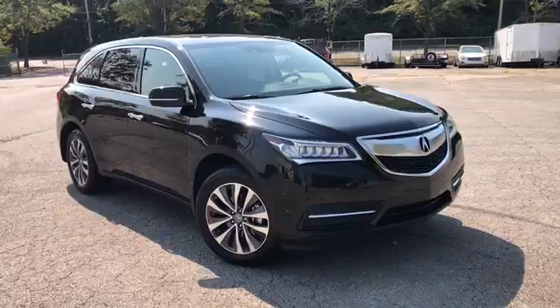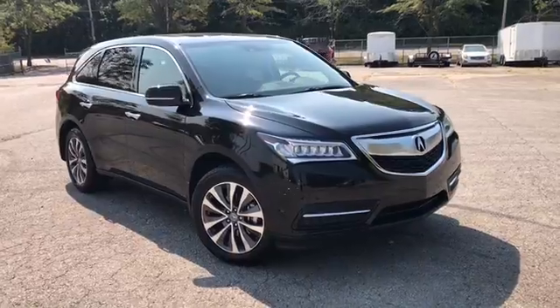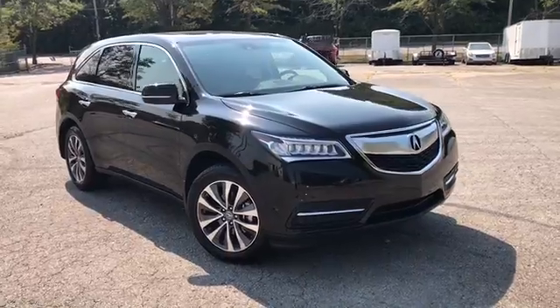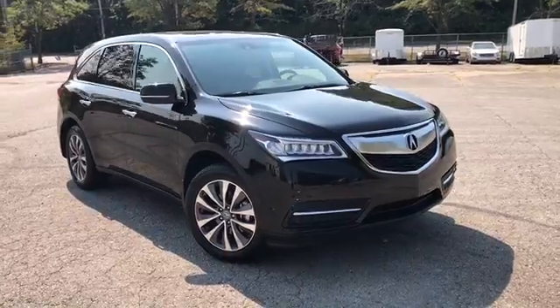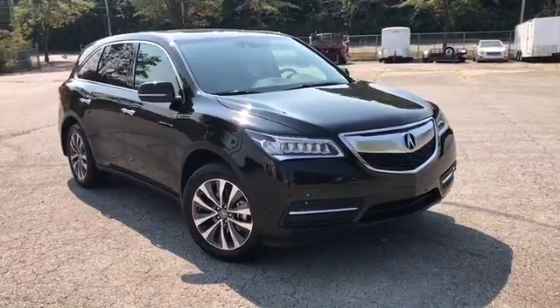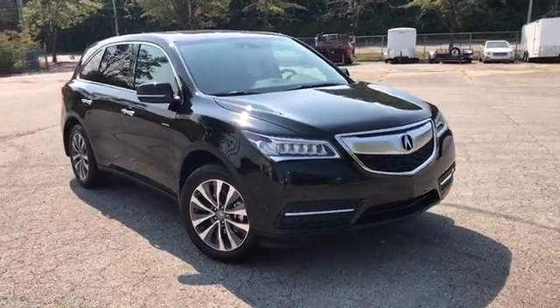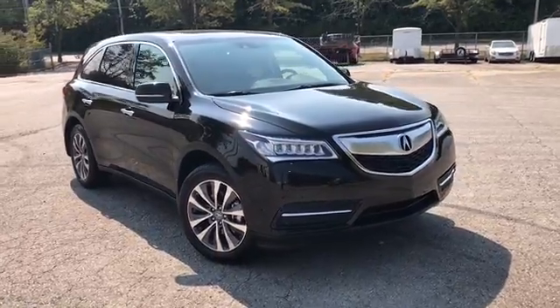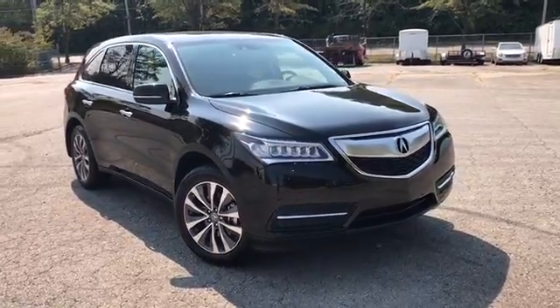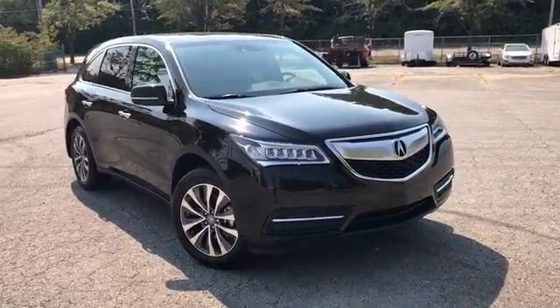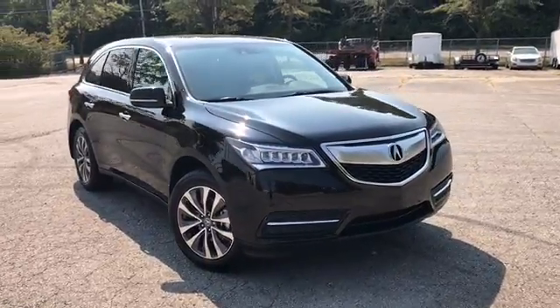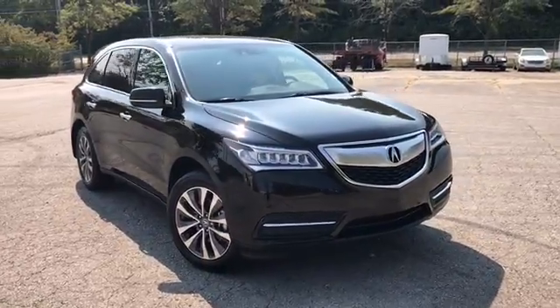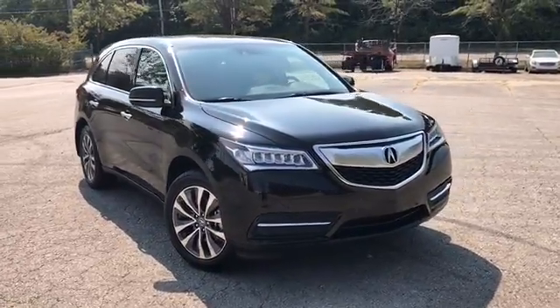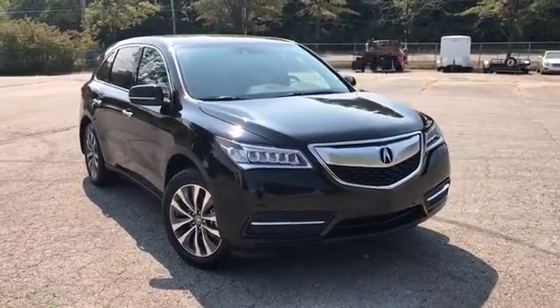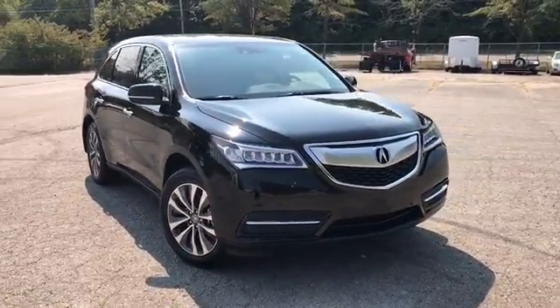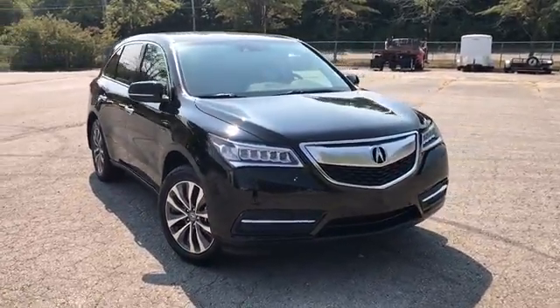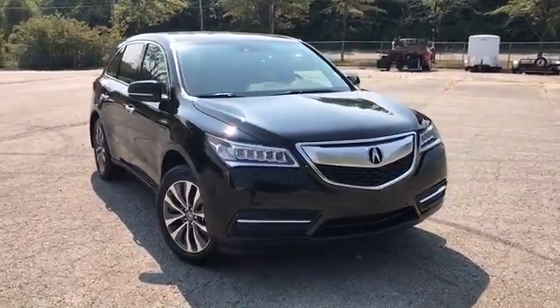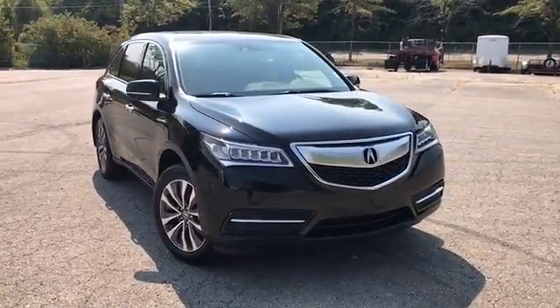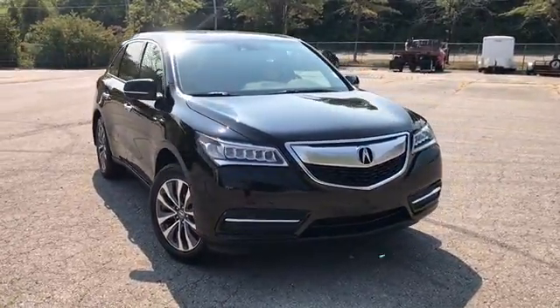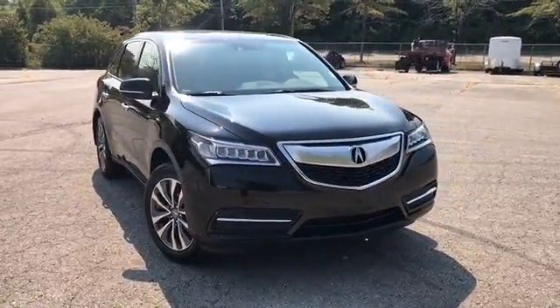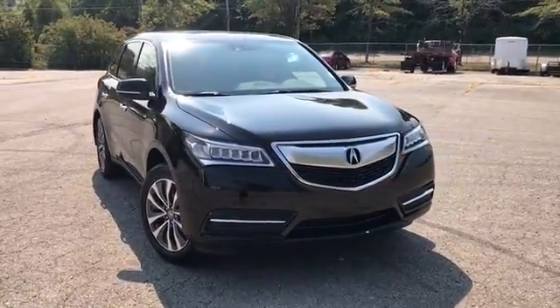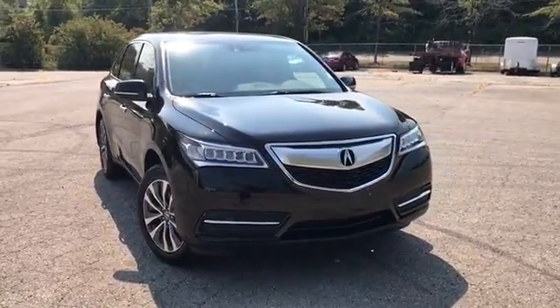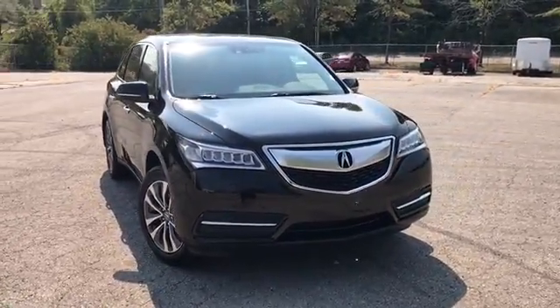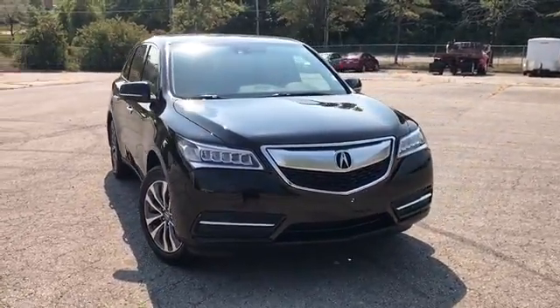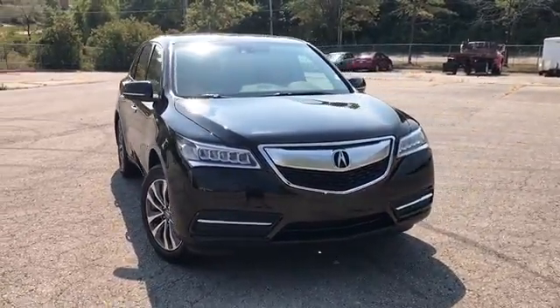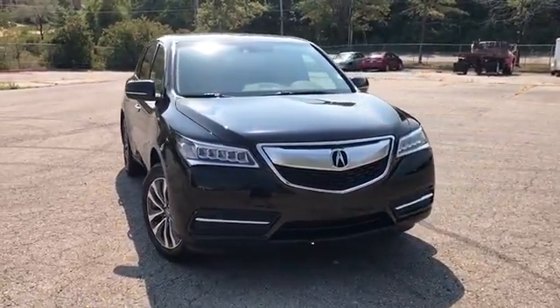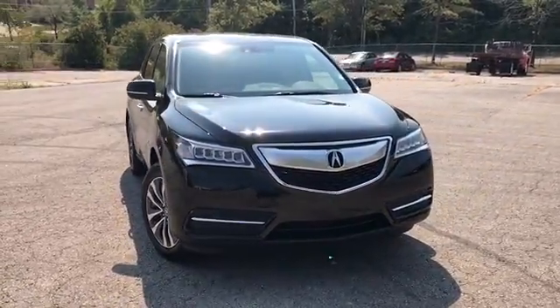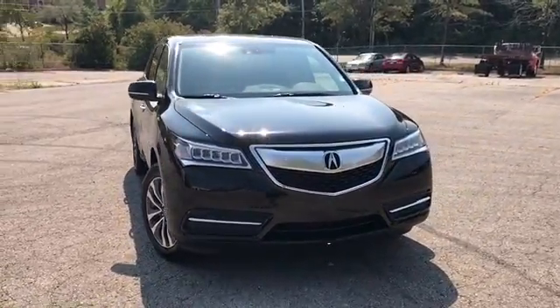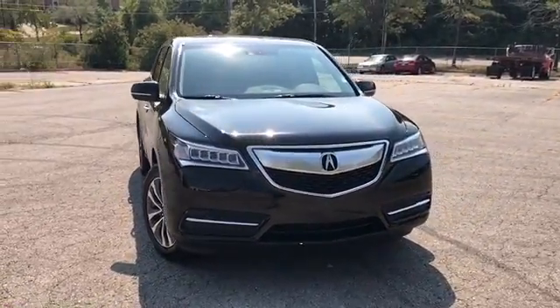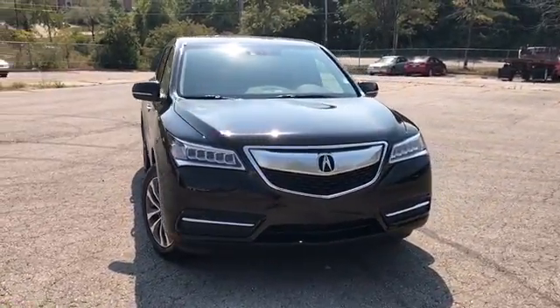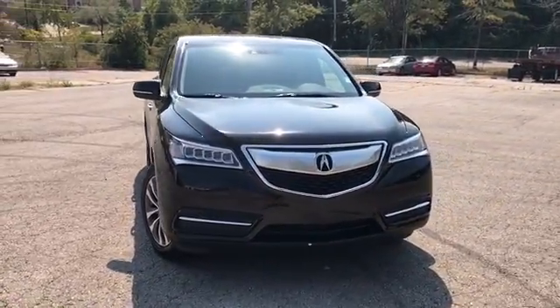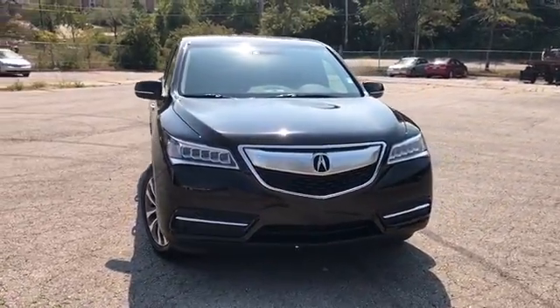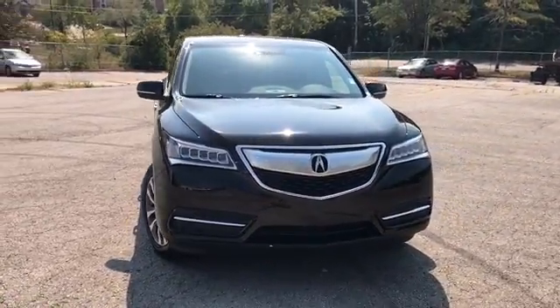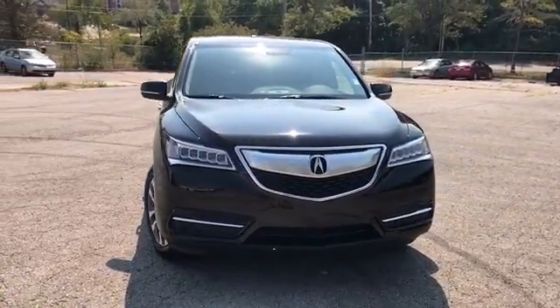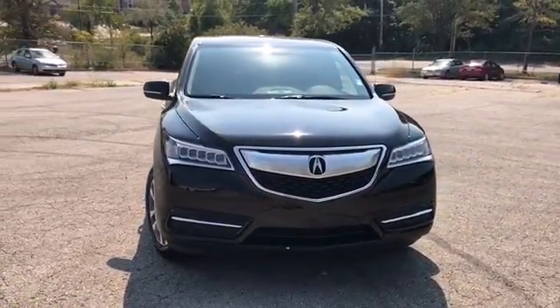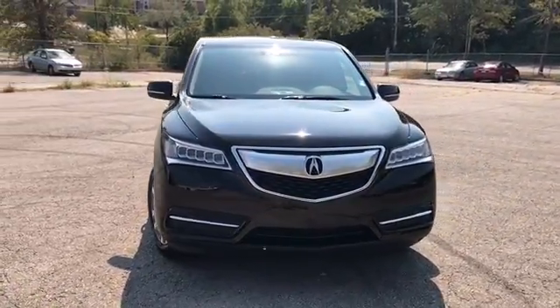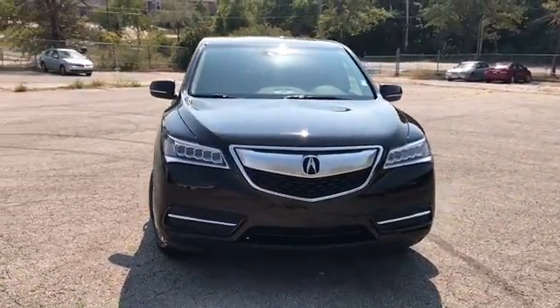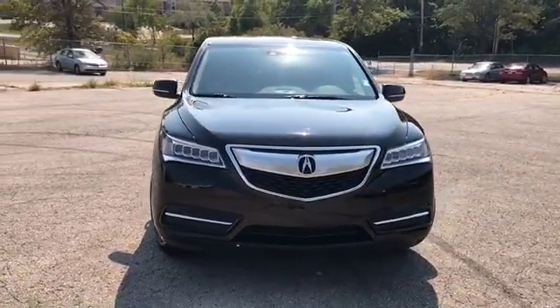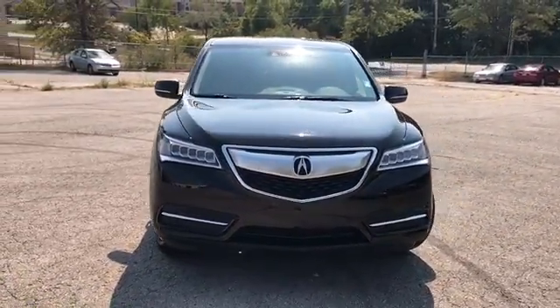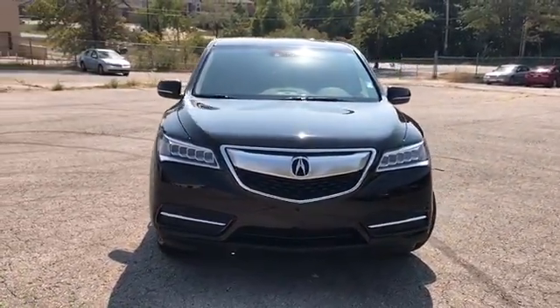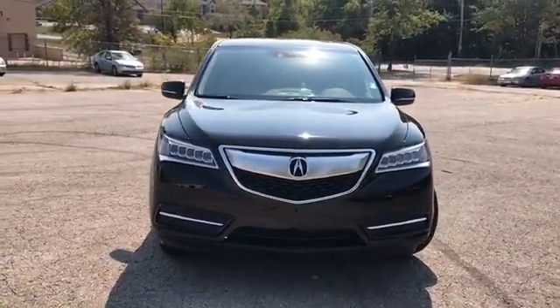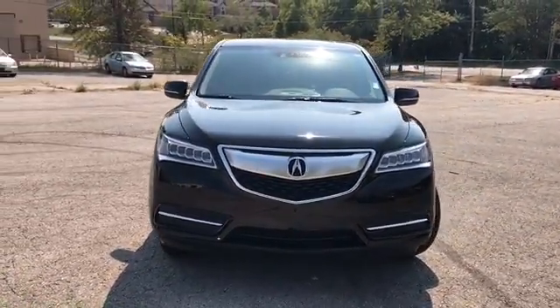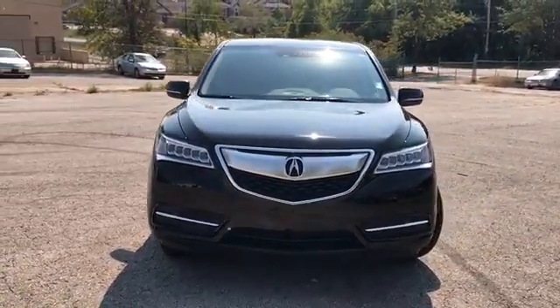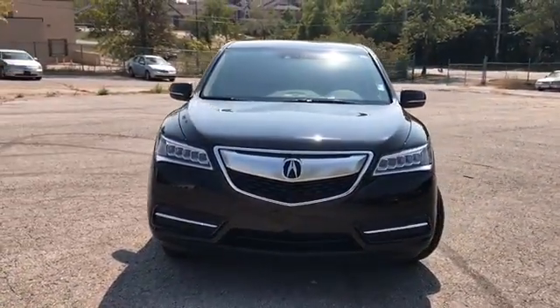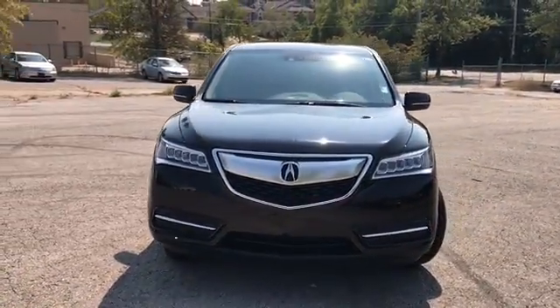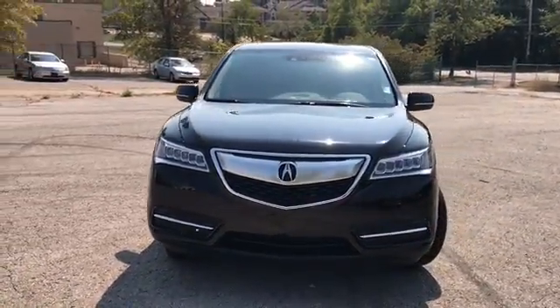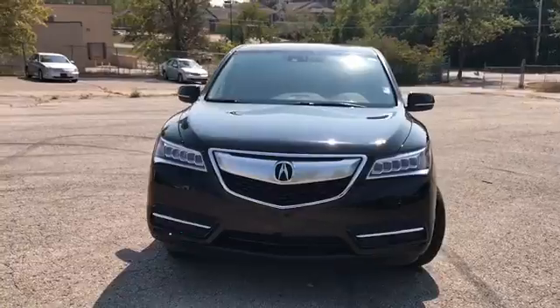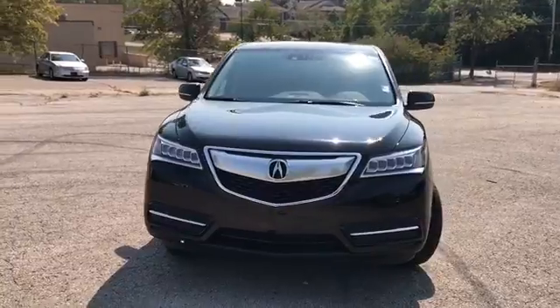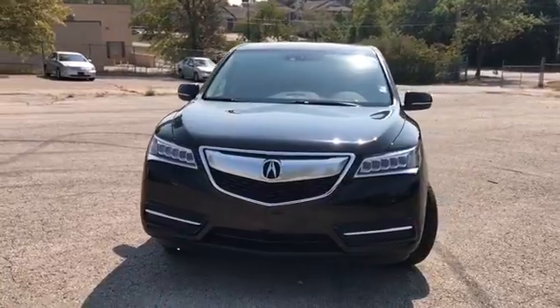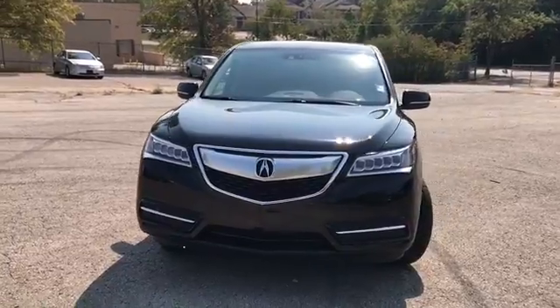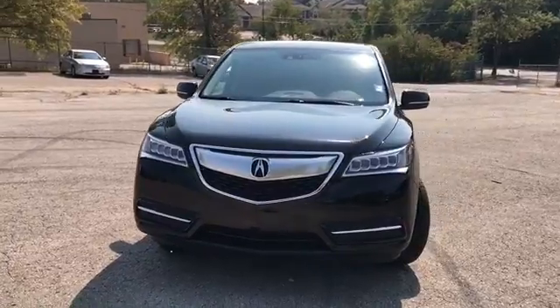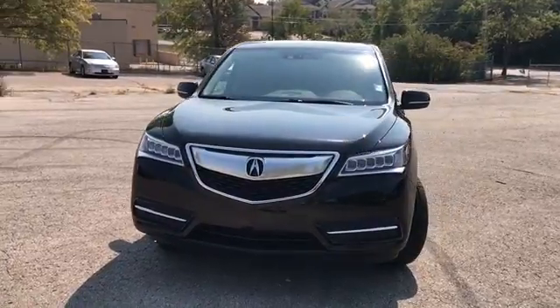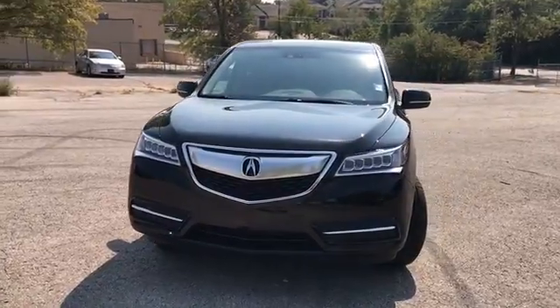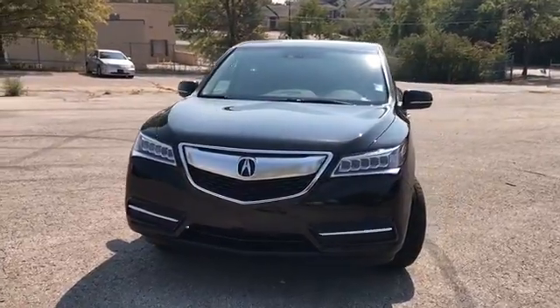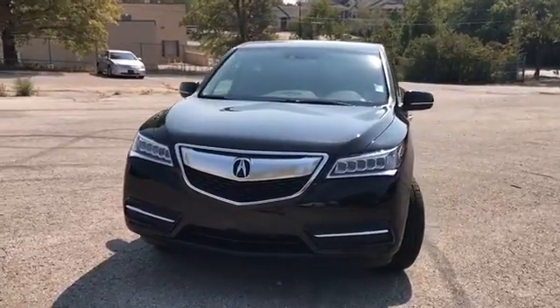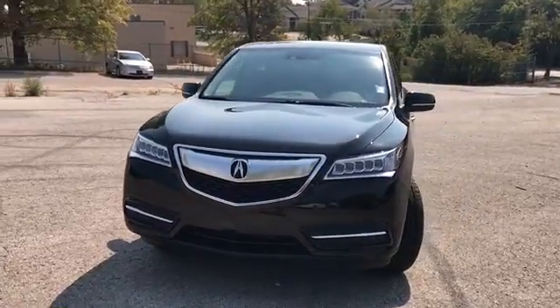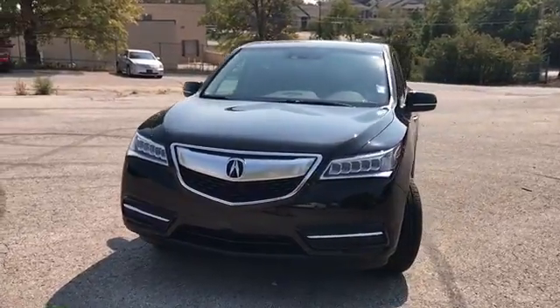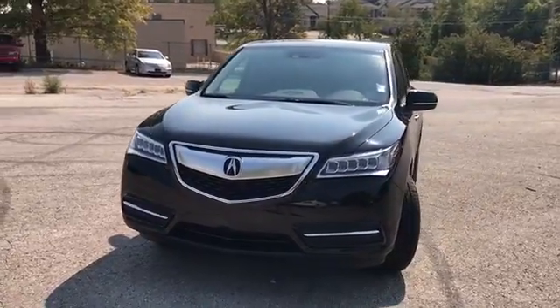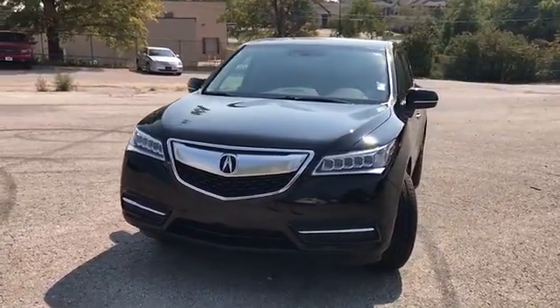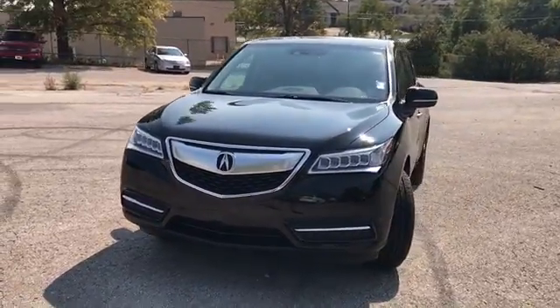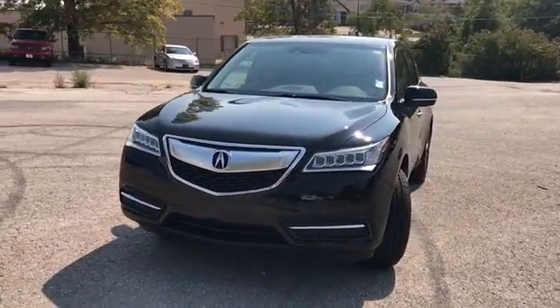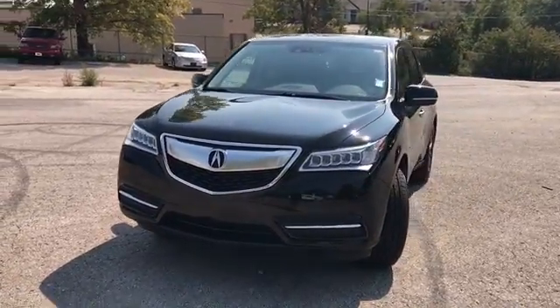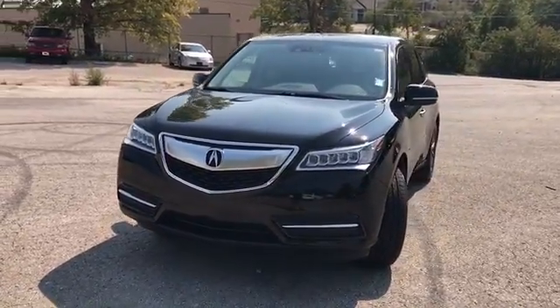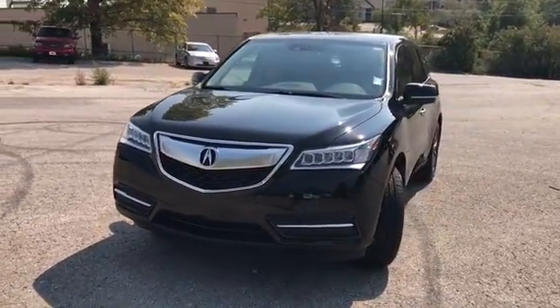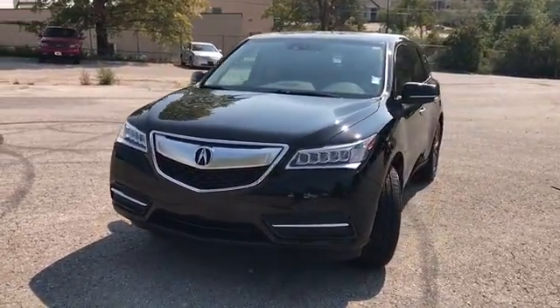Welcome to Randy Kernow Buick GMC. I'm doing a walk-around video of this 2015 Acura MDX.